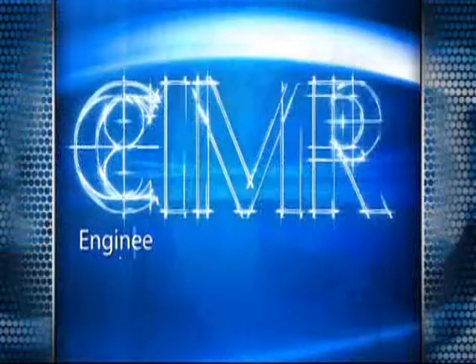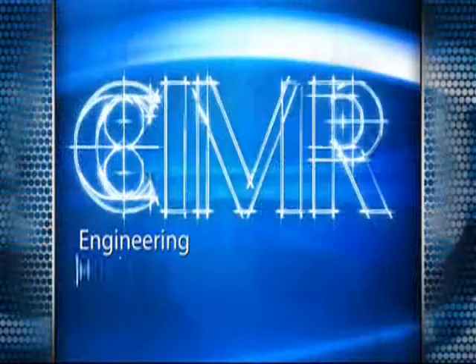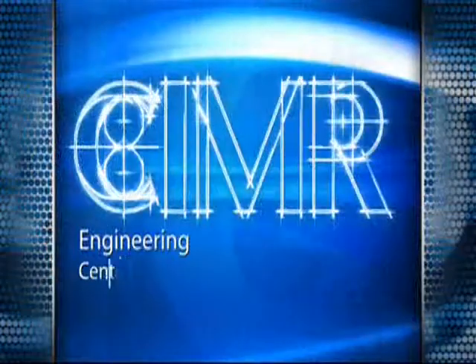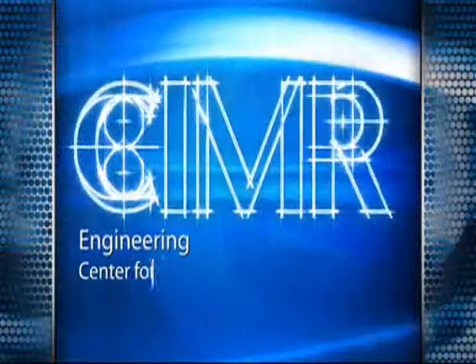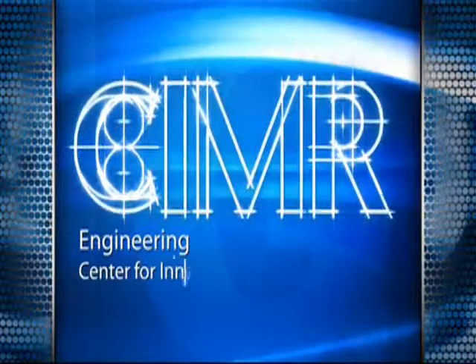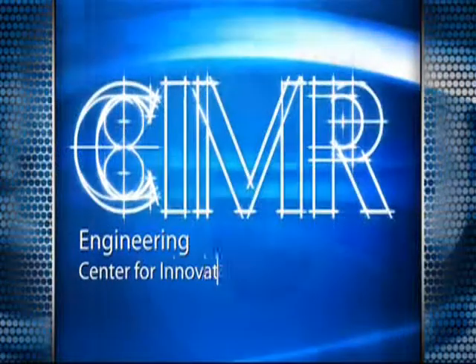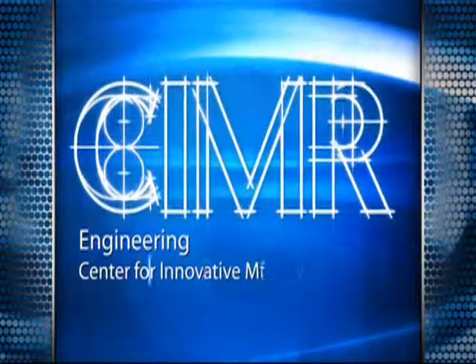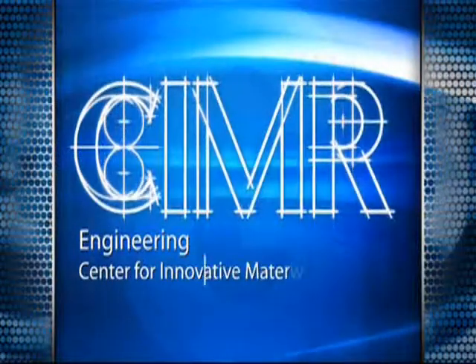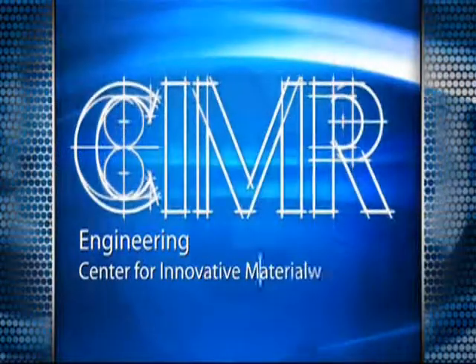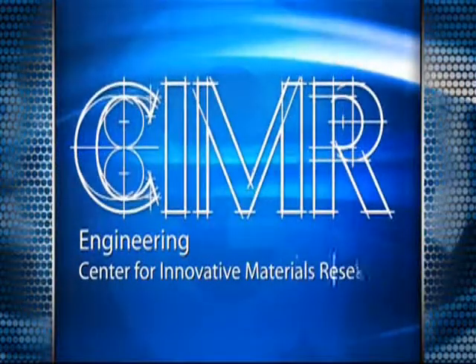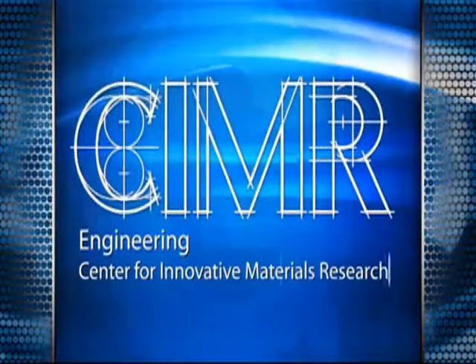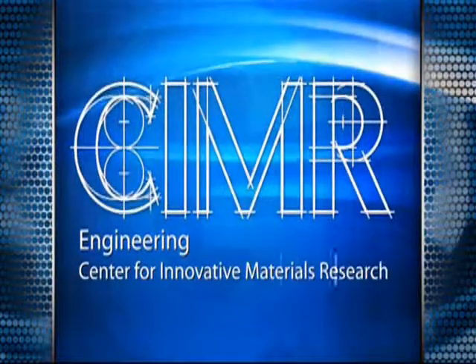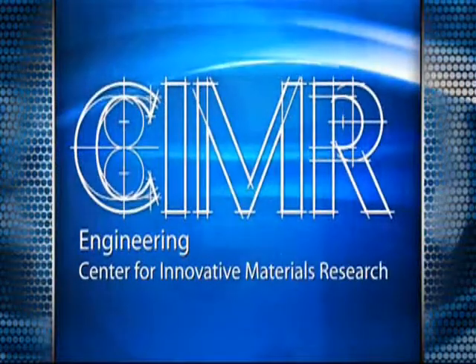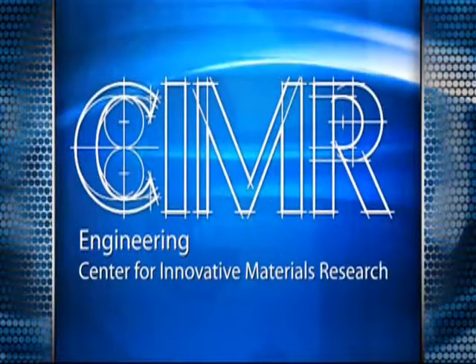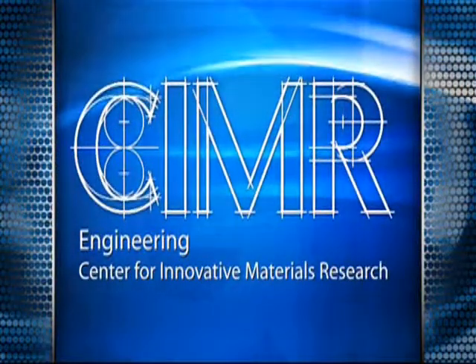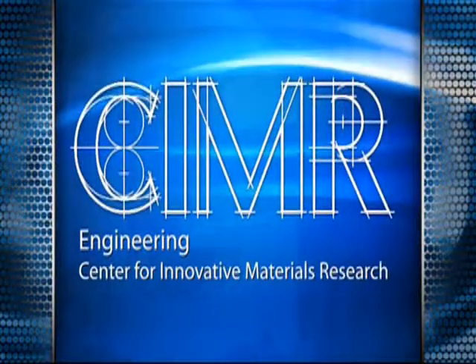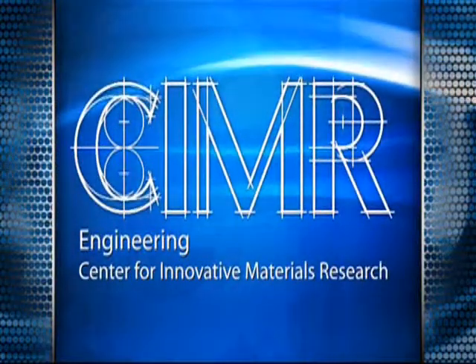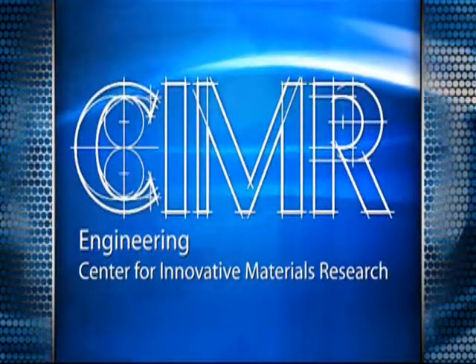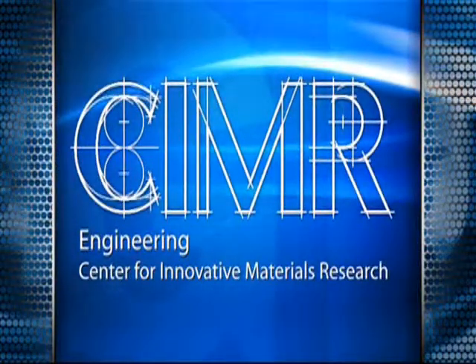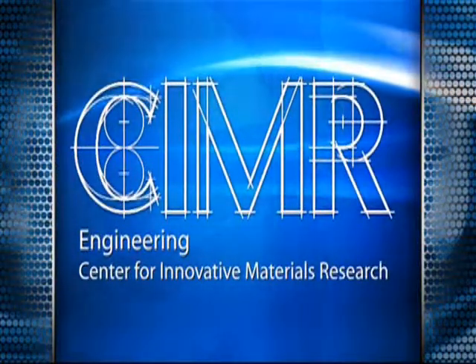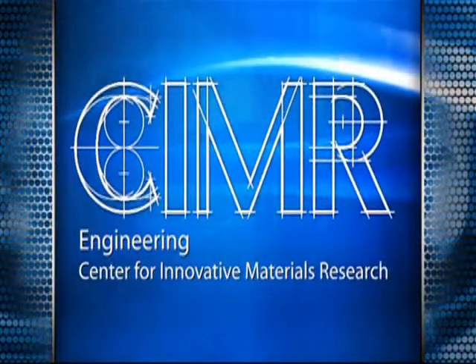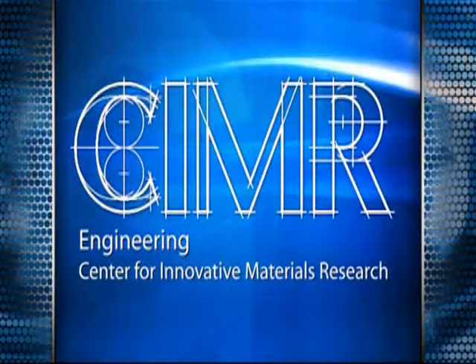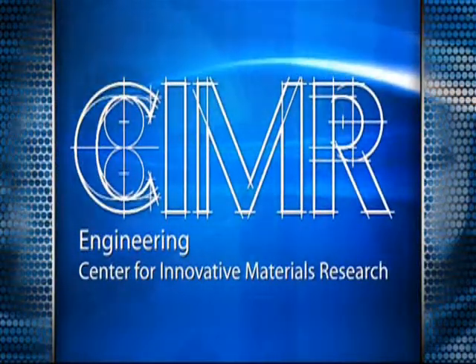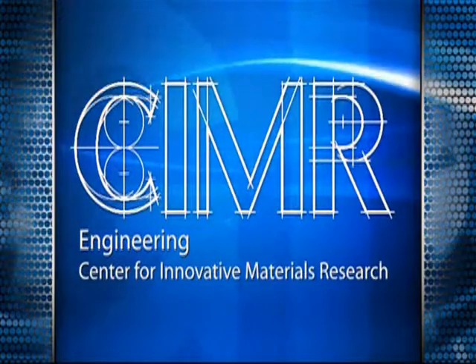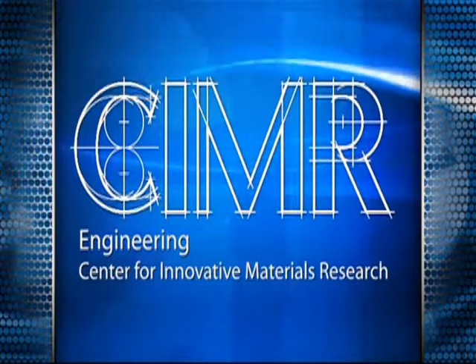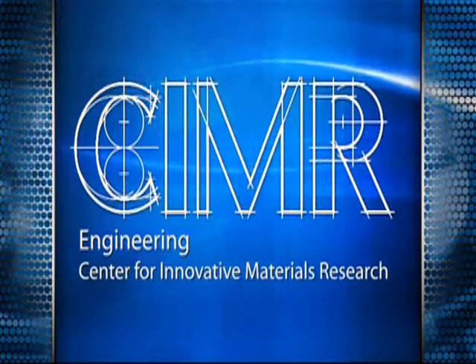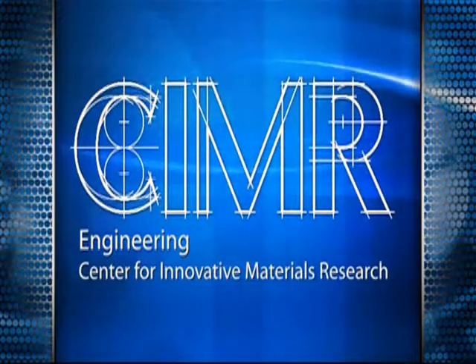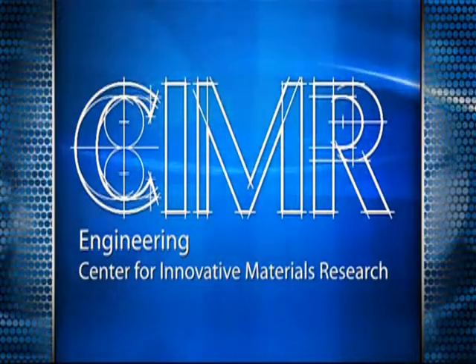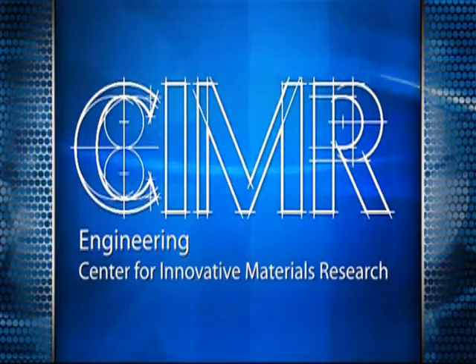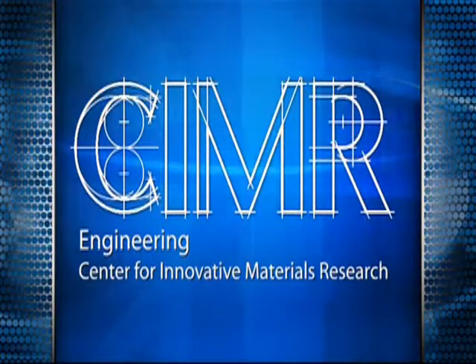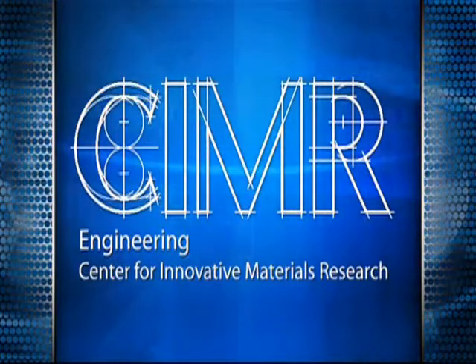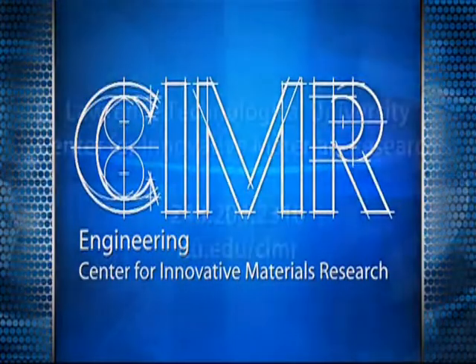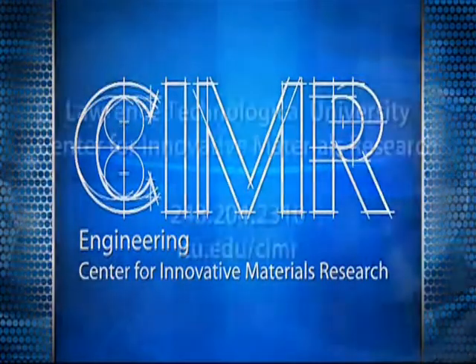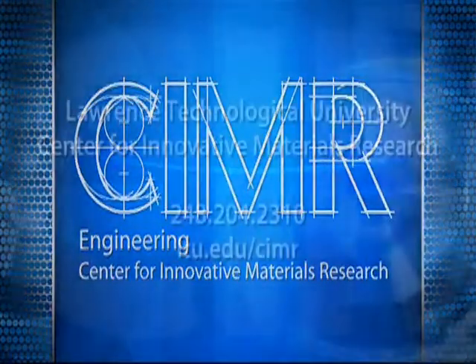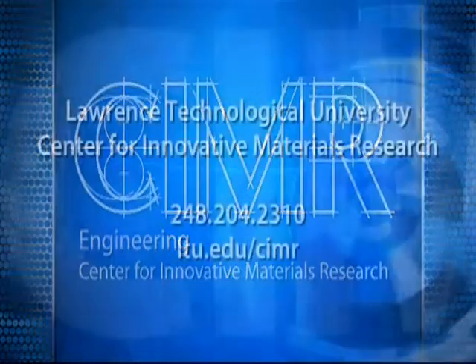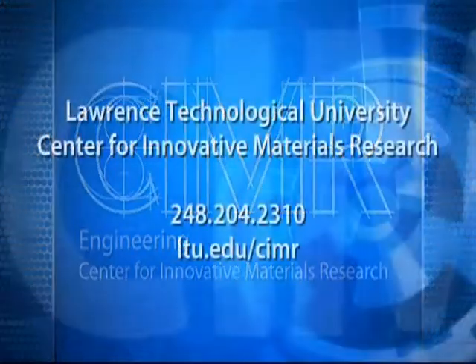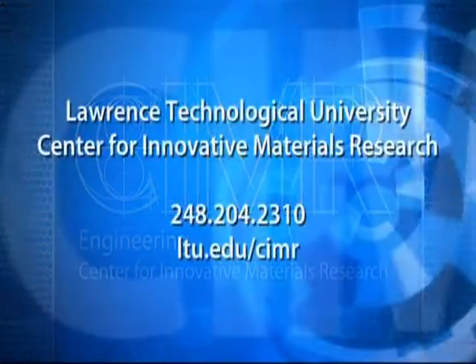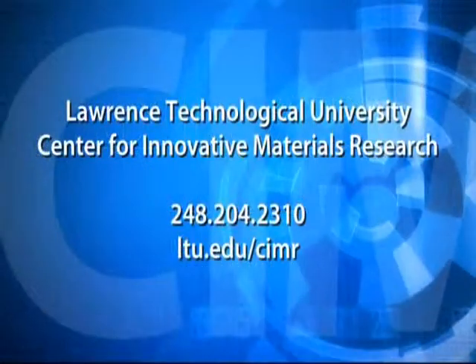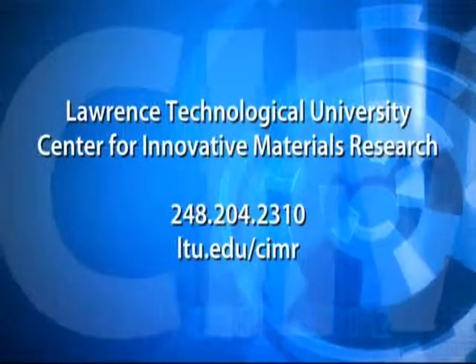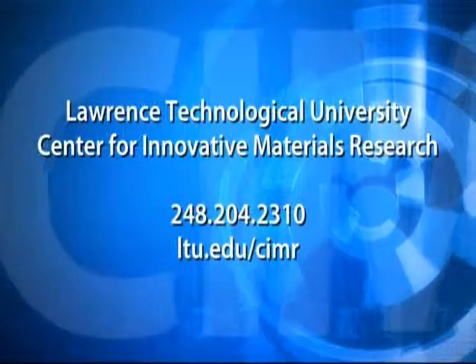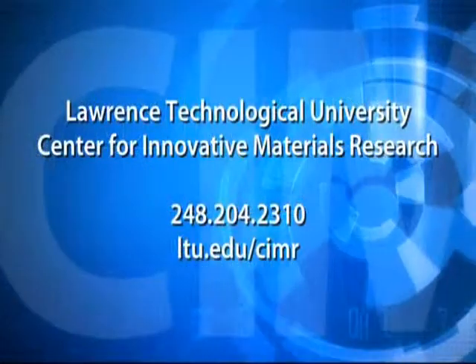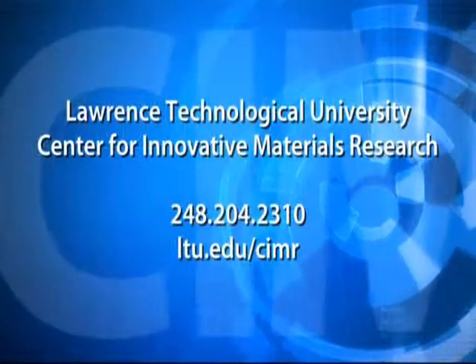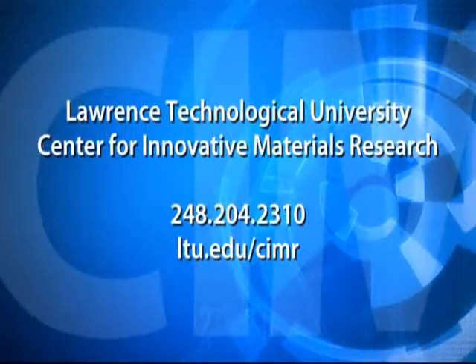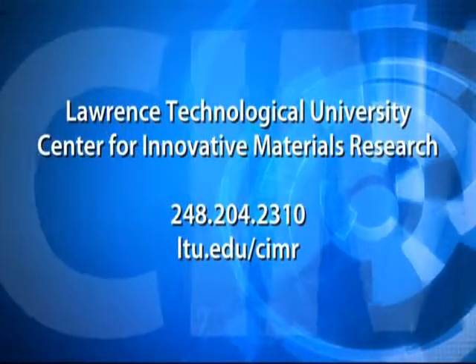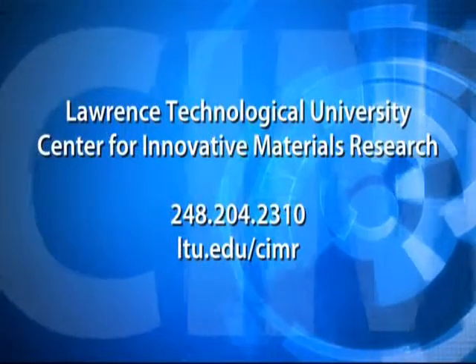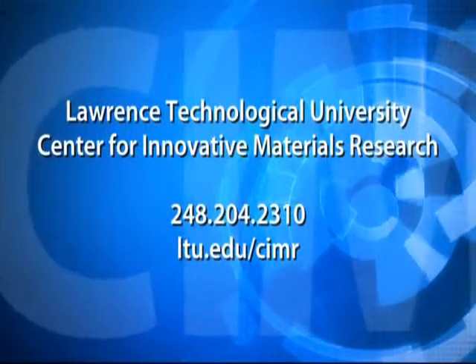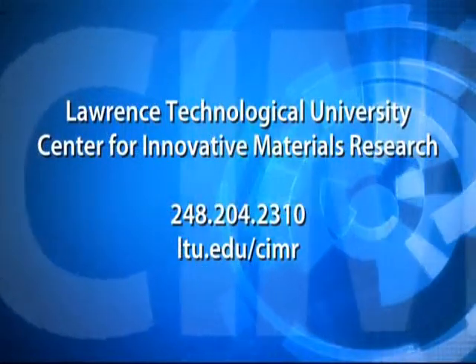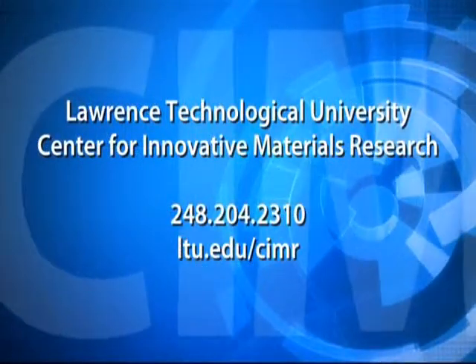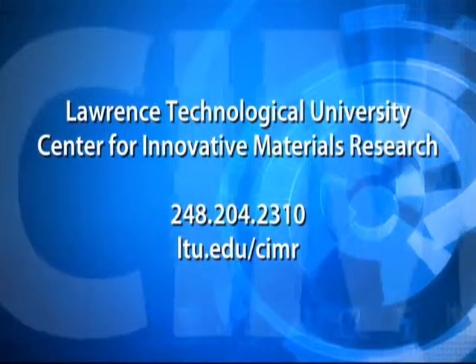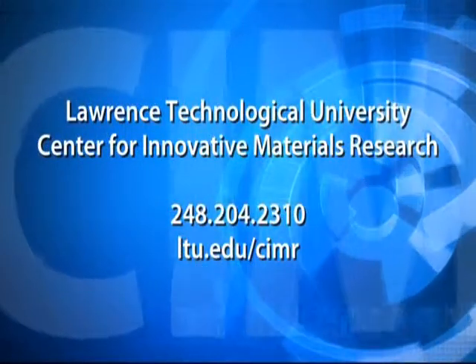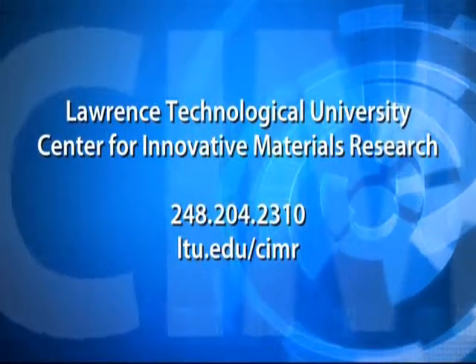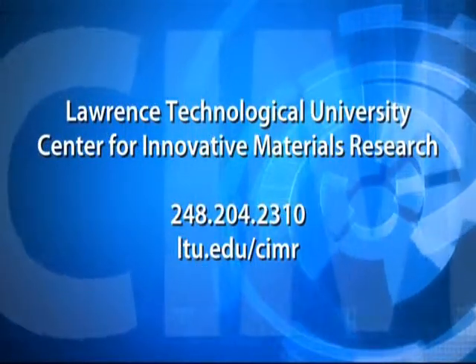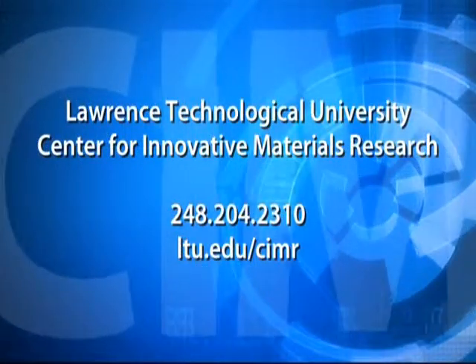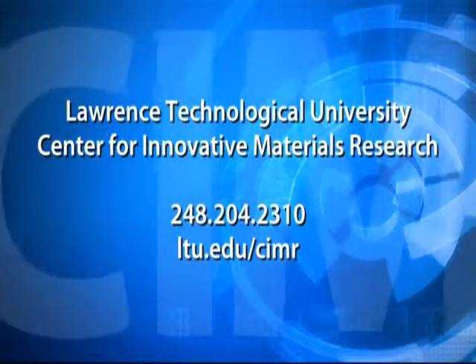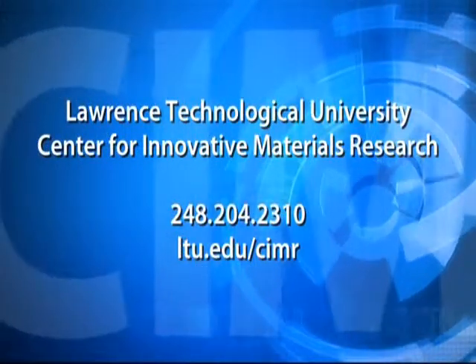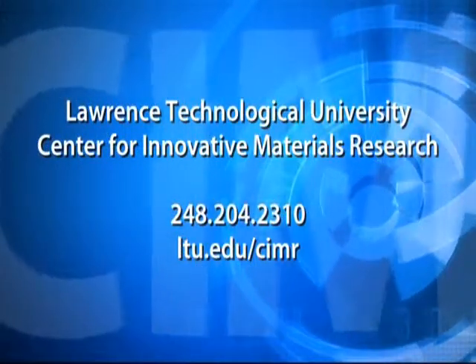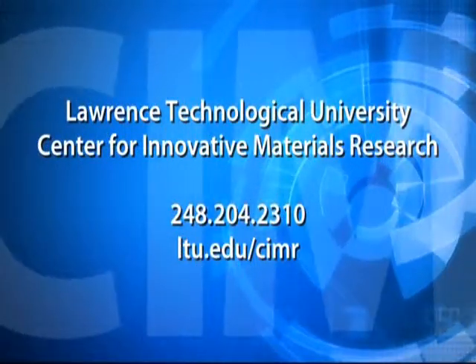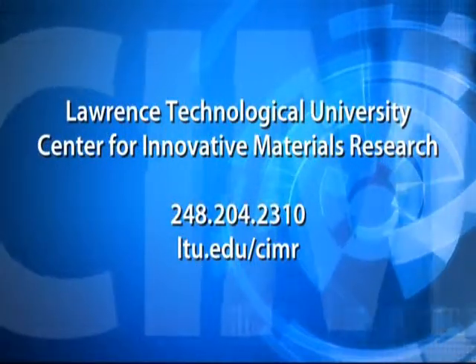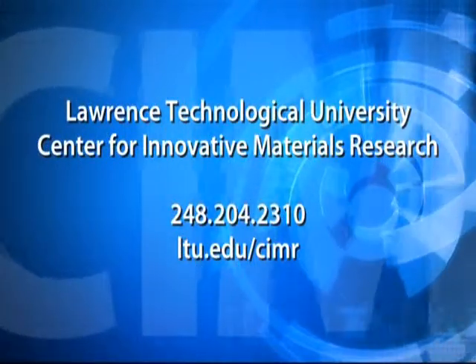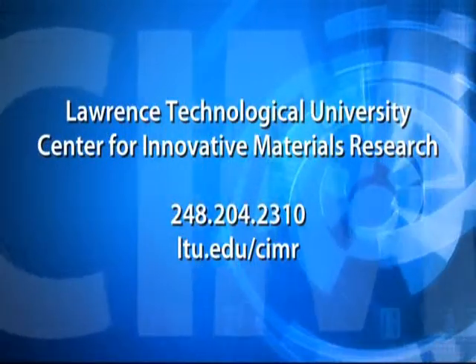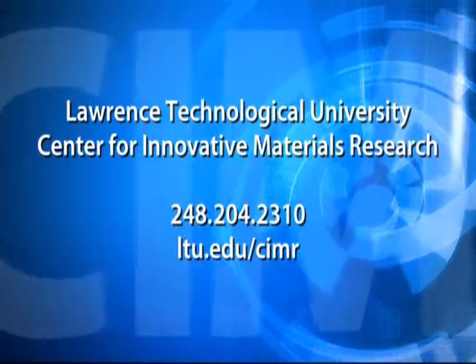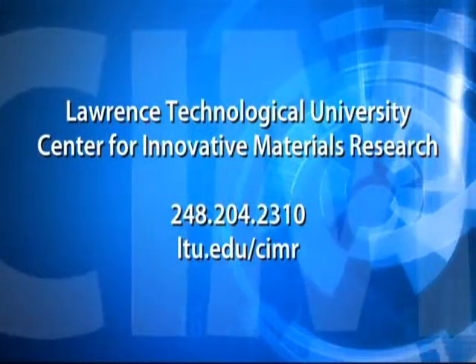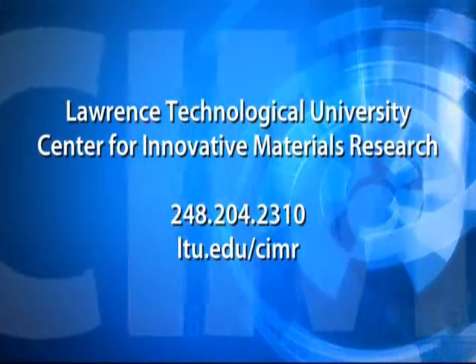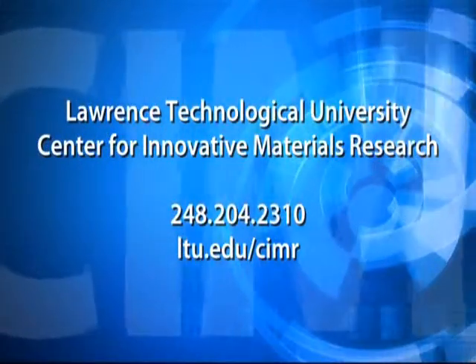For more information on turning your research to reality by partnering with SIMR, call or visit online.